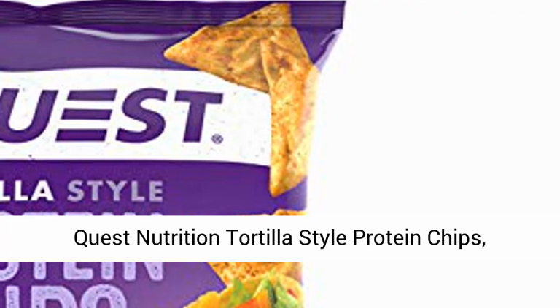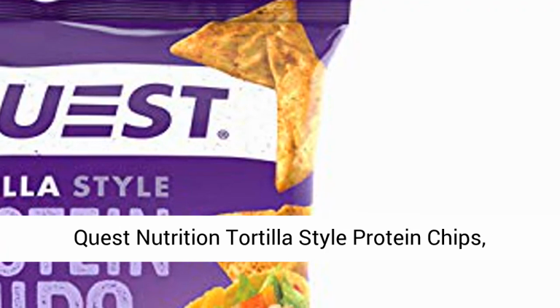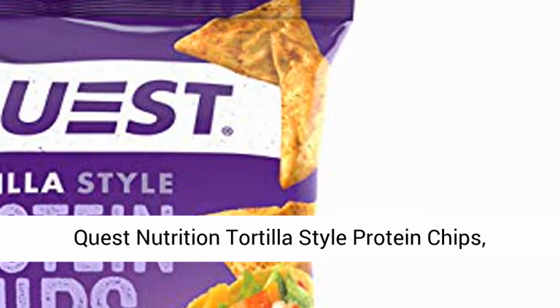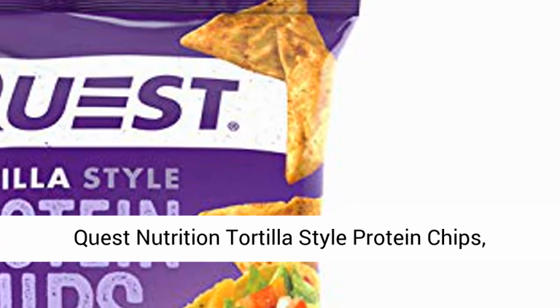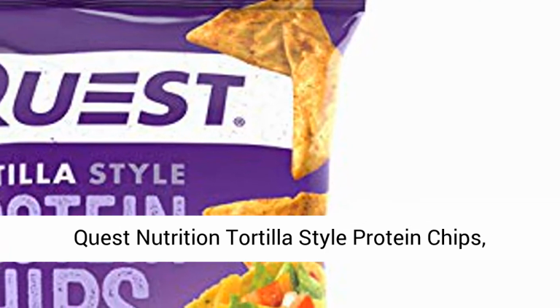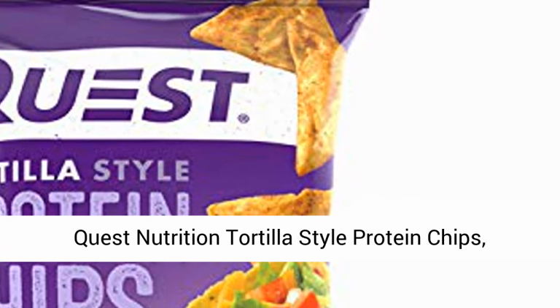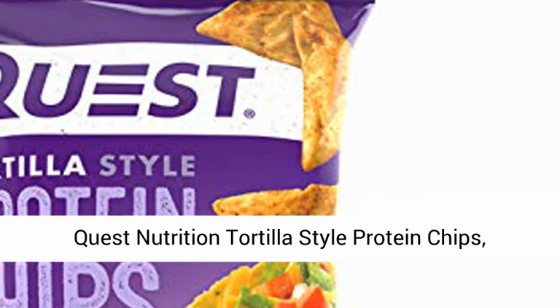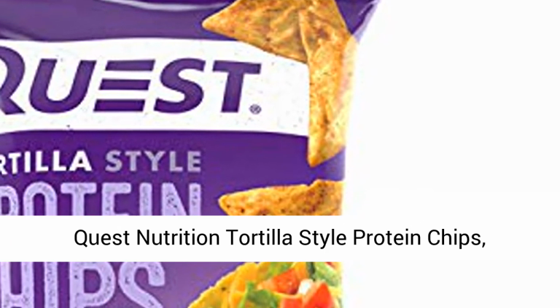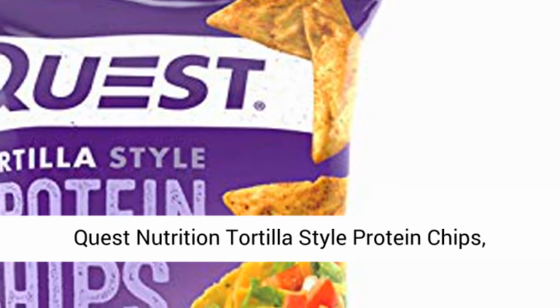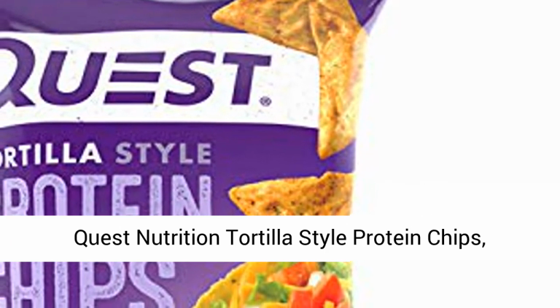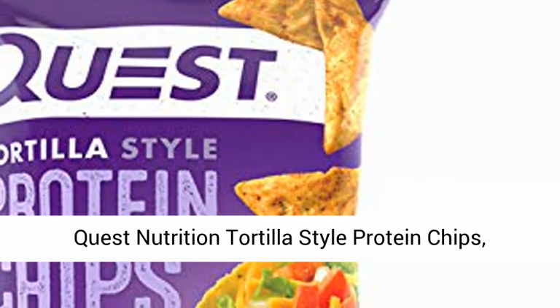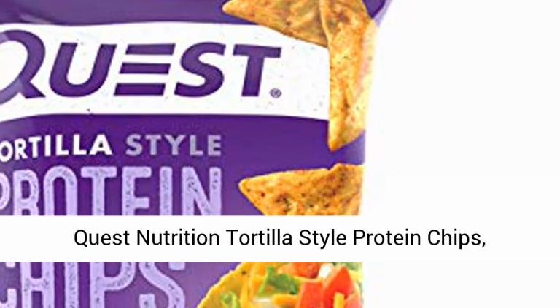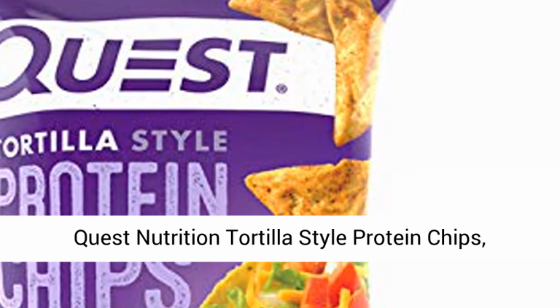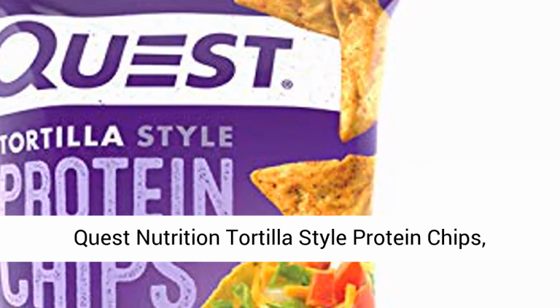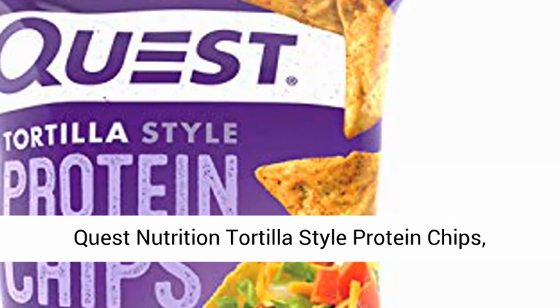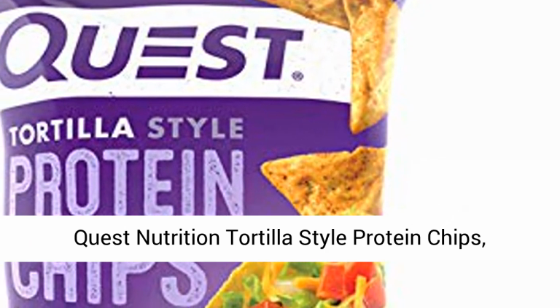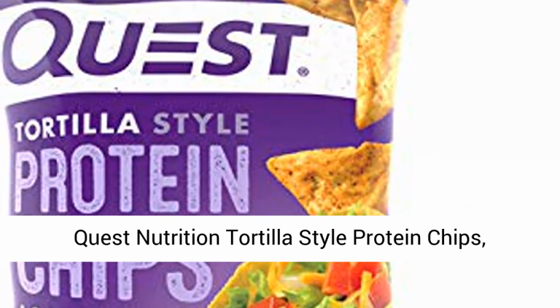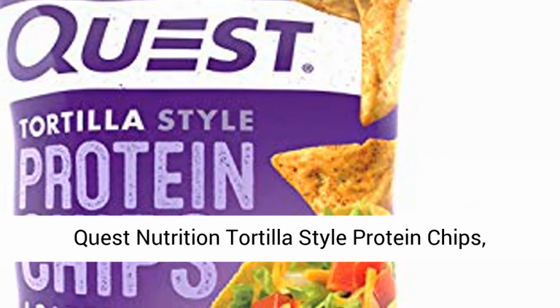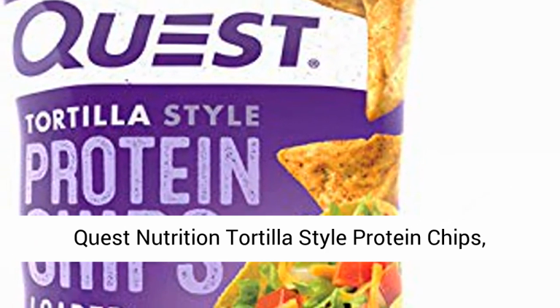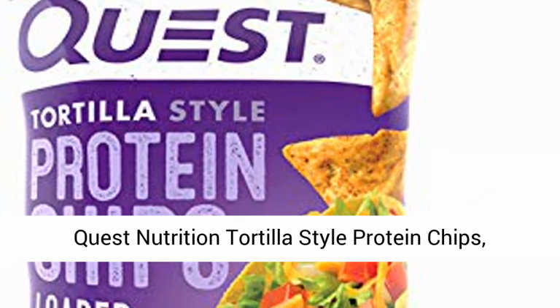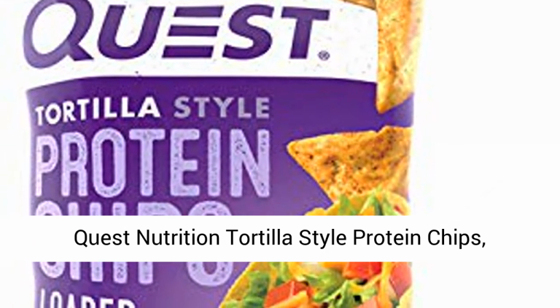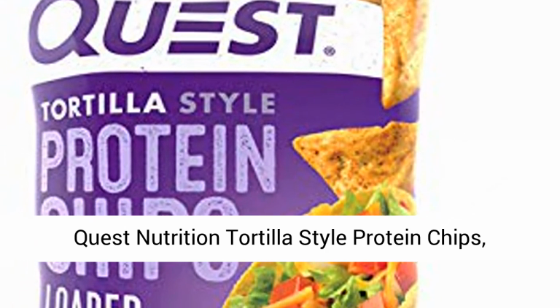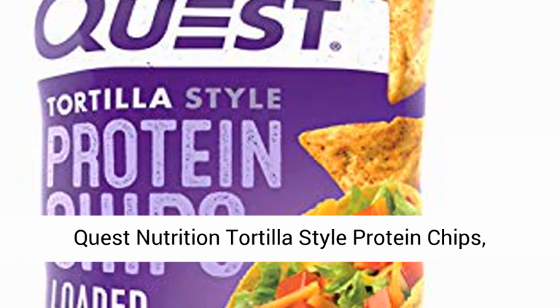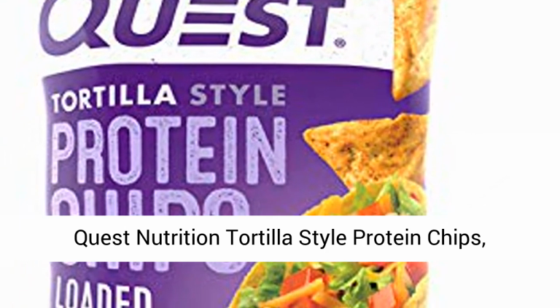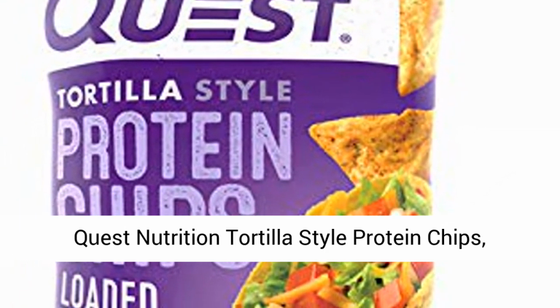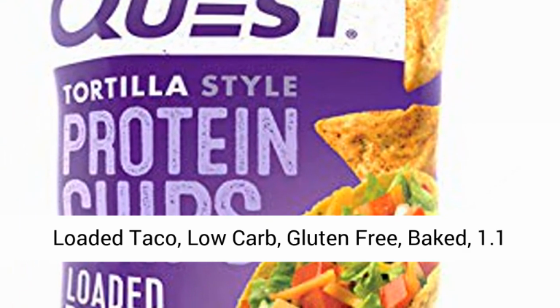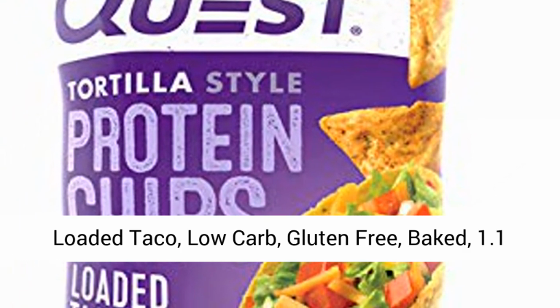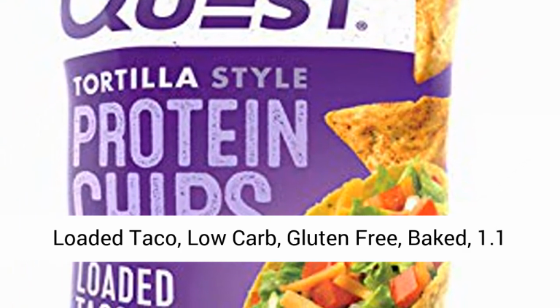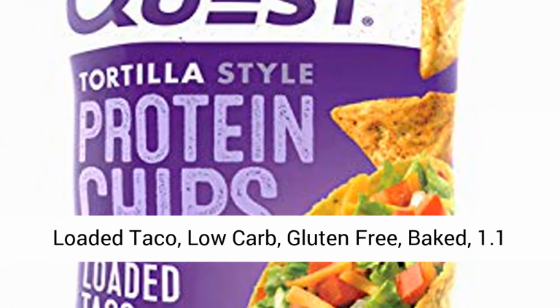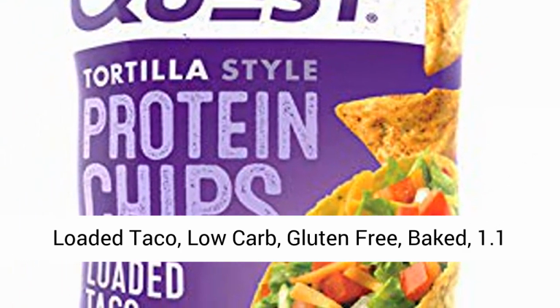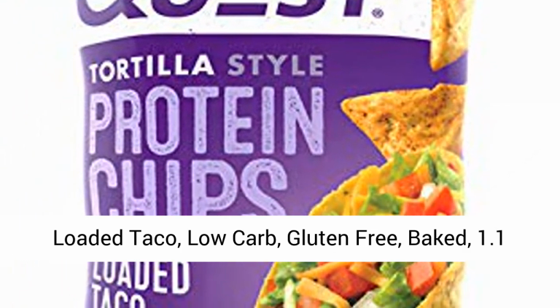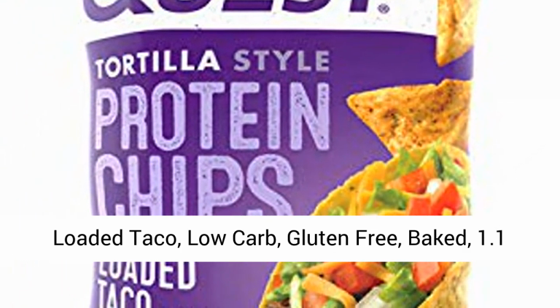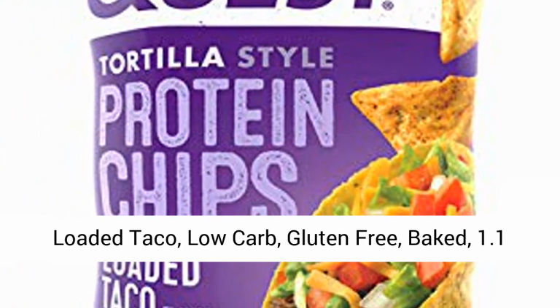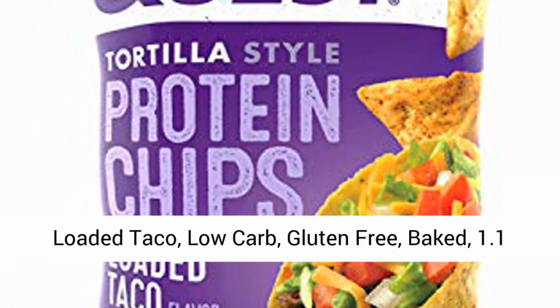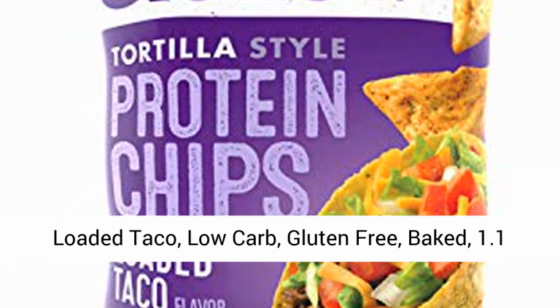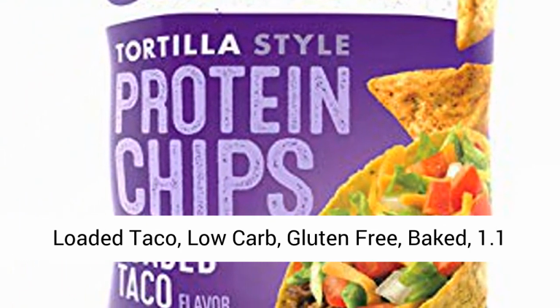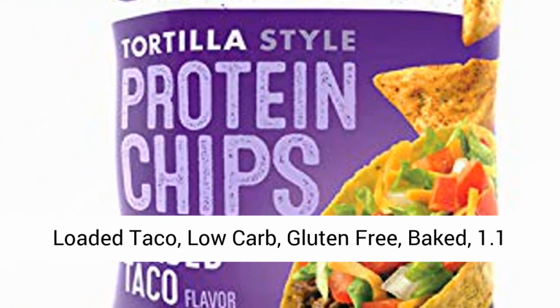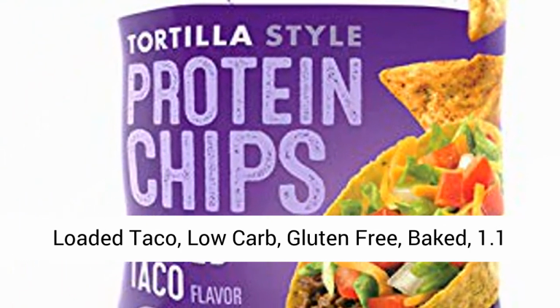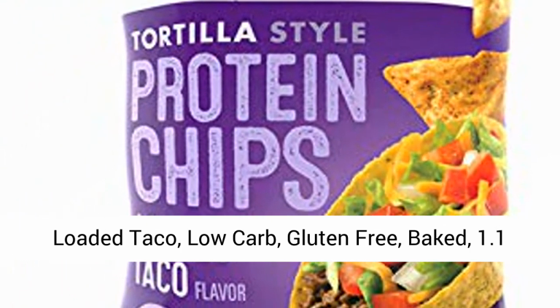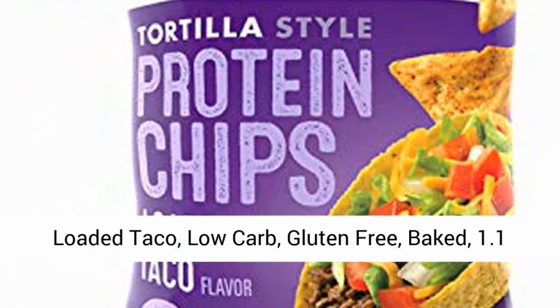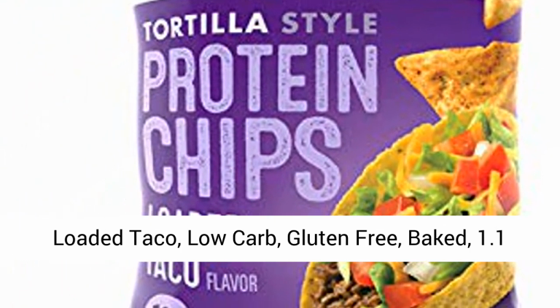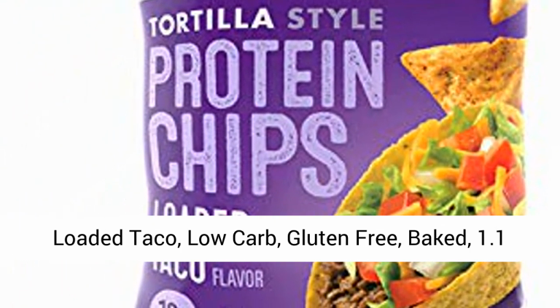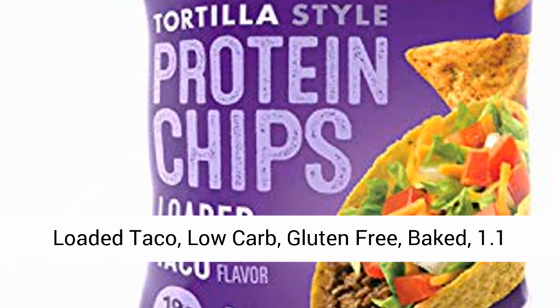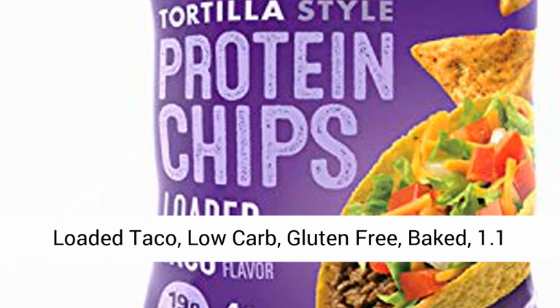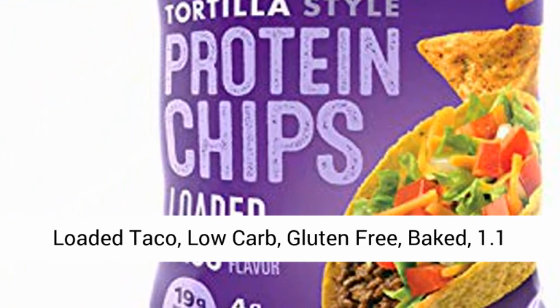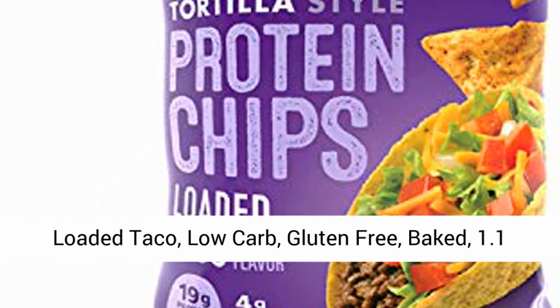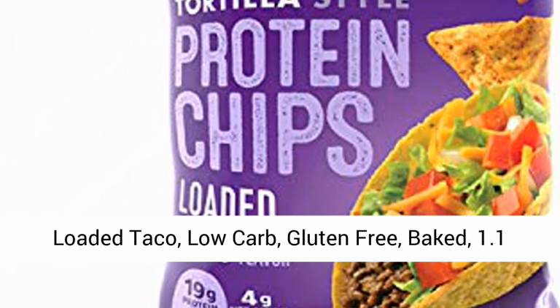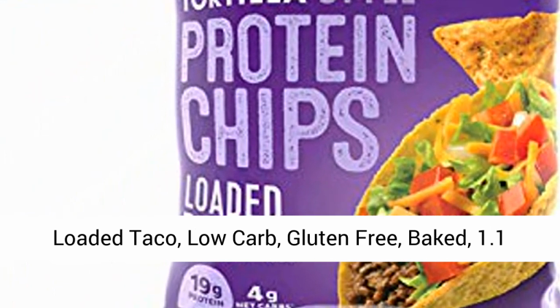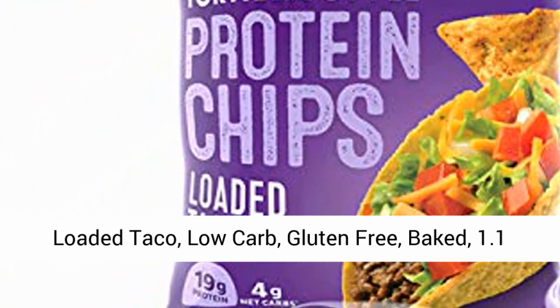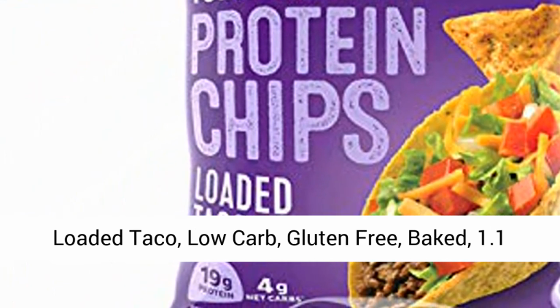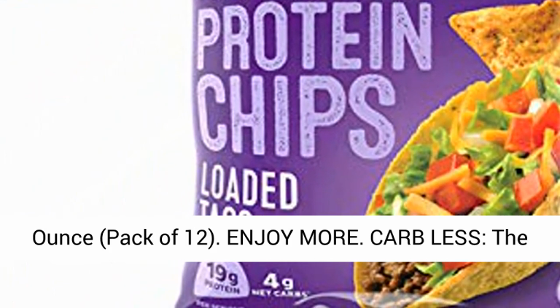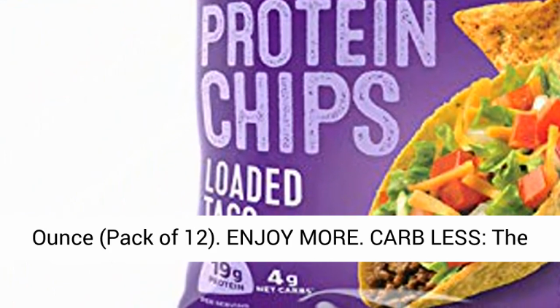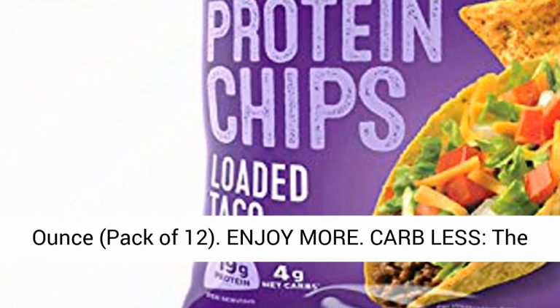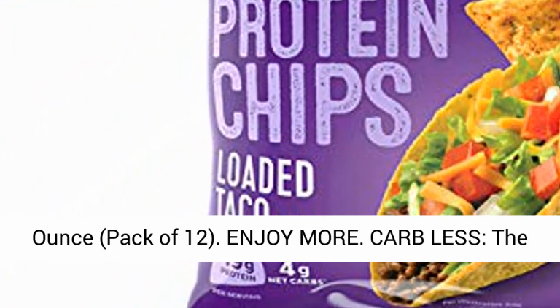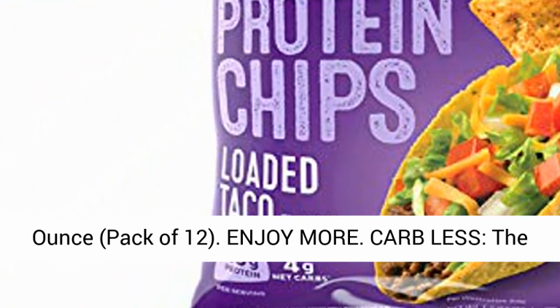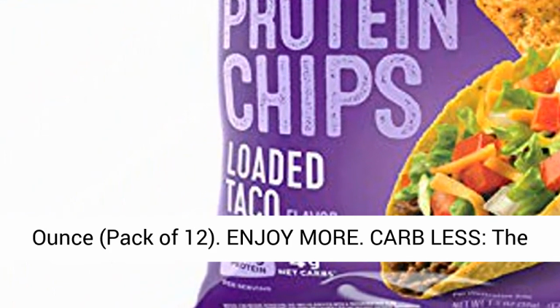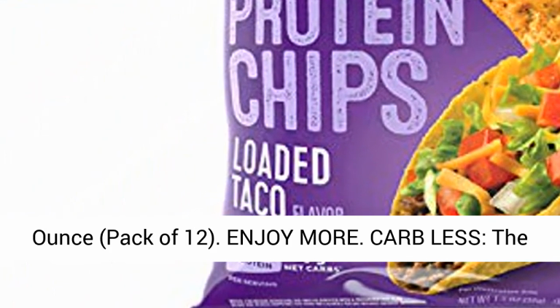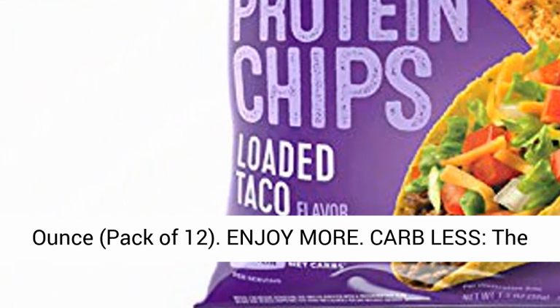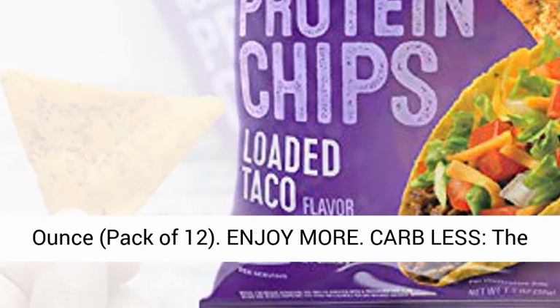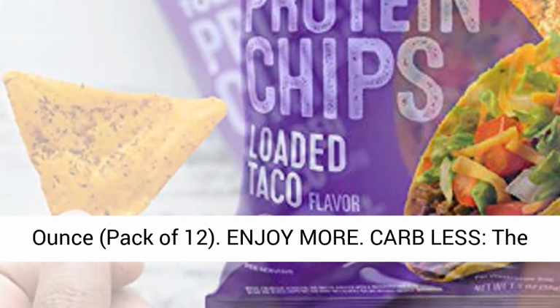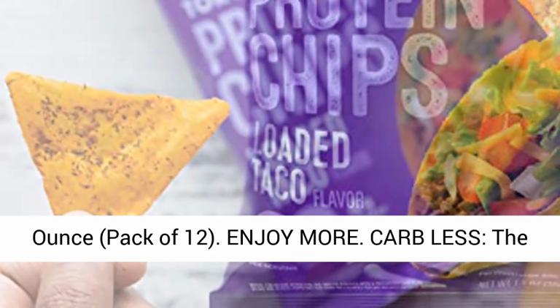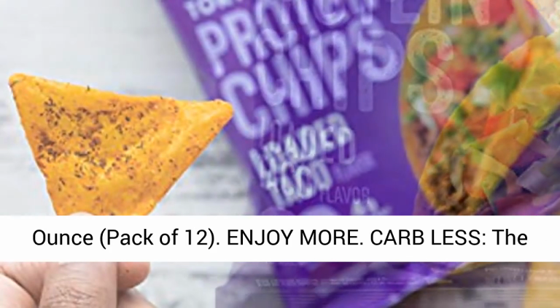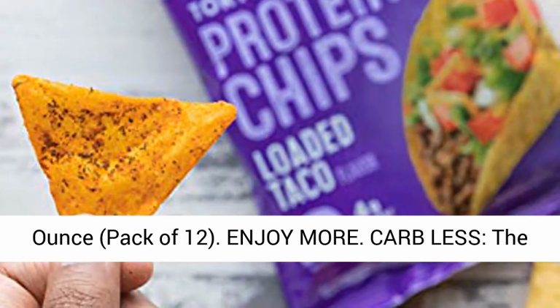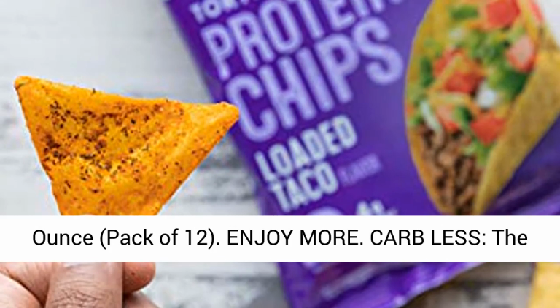Quest Nutrition Tortilla Style Protein Chips, Loaded Taco, Low-Carb, Gluten-Free, Baked, 1.1-Ounce Pack of 12.